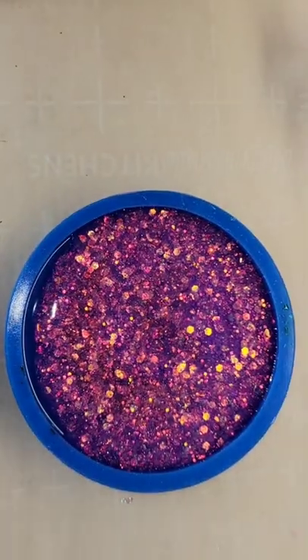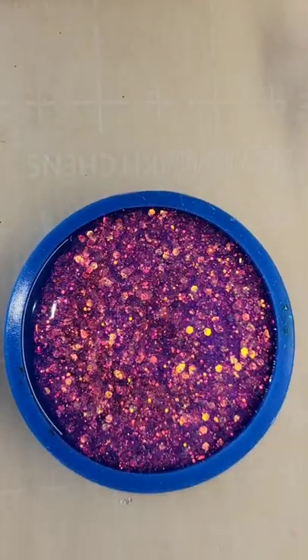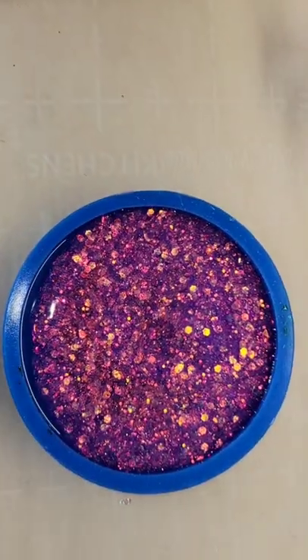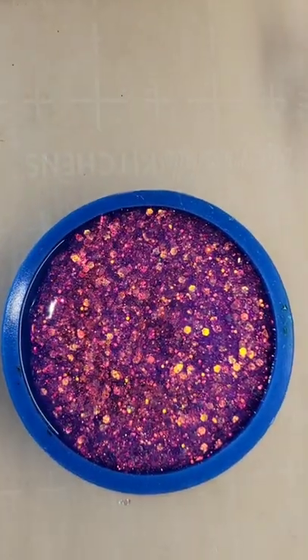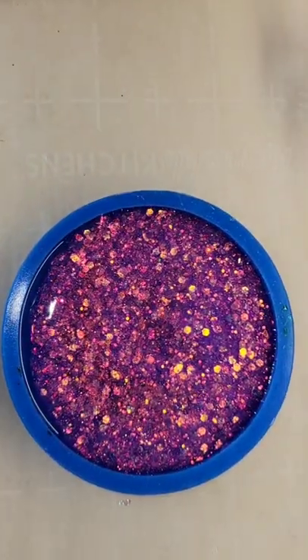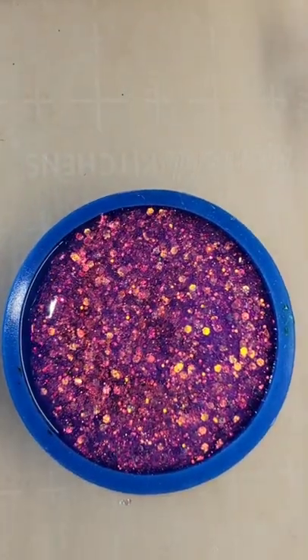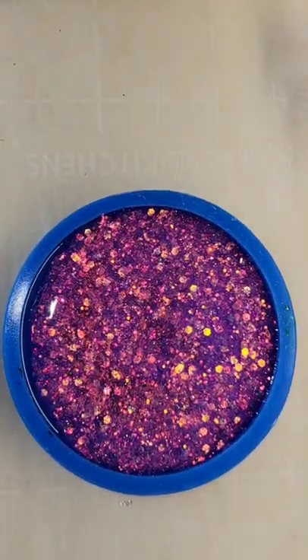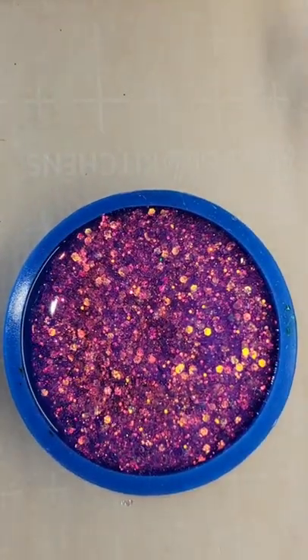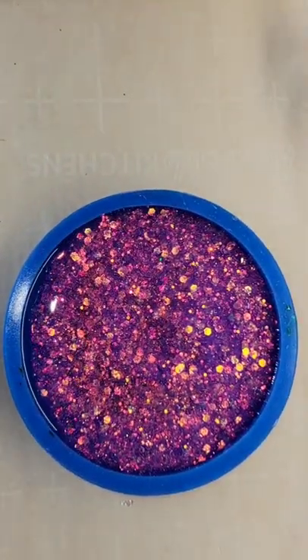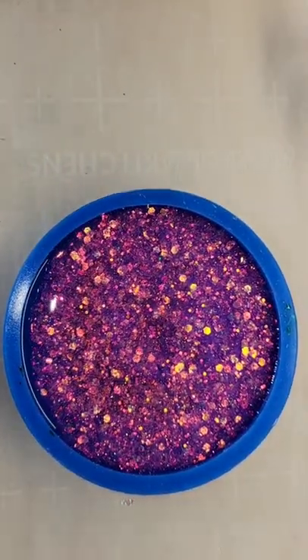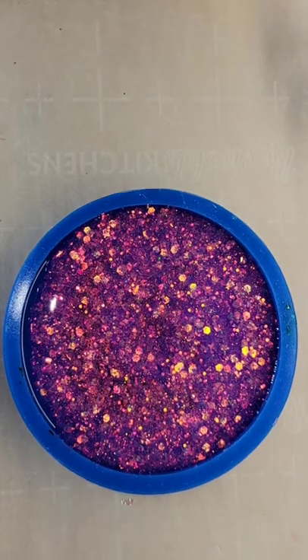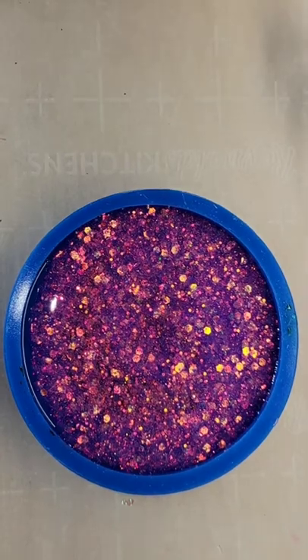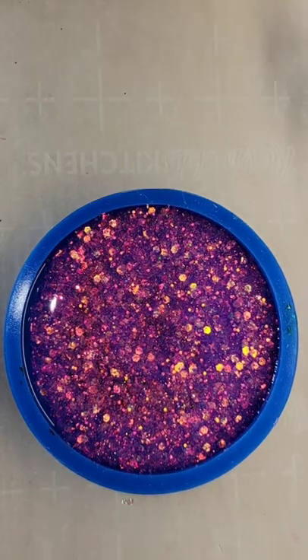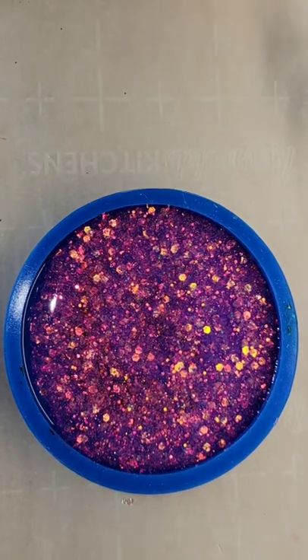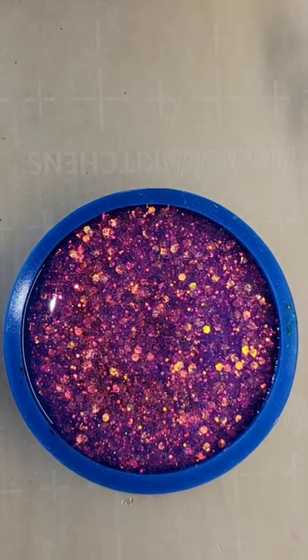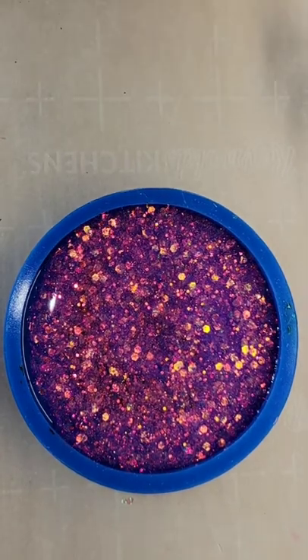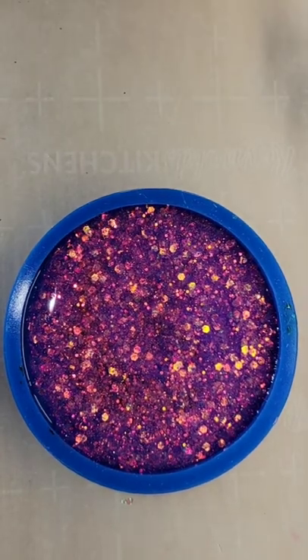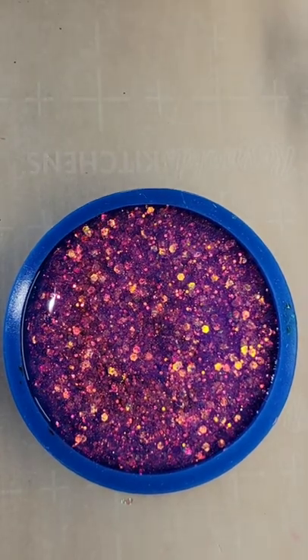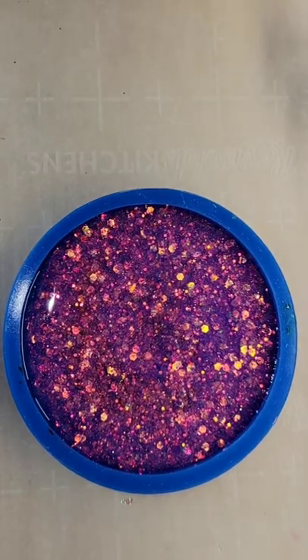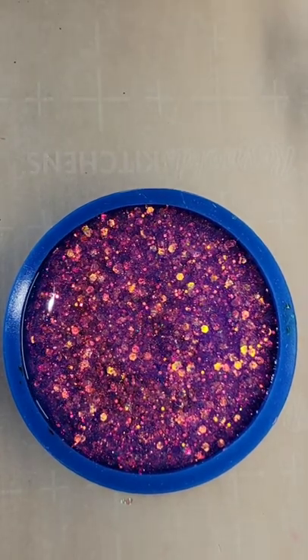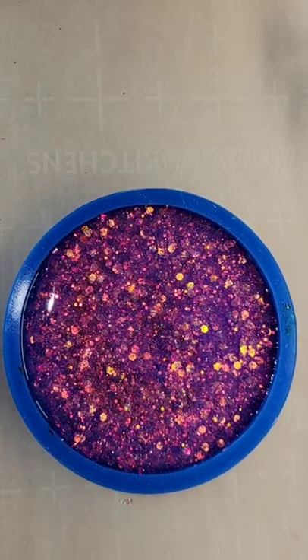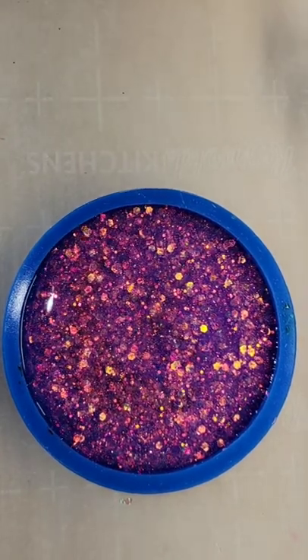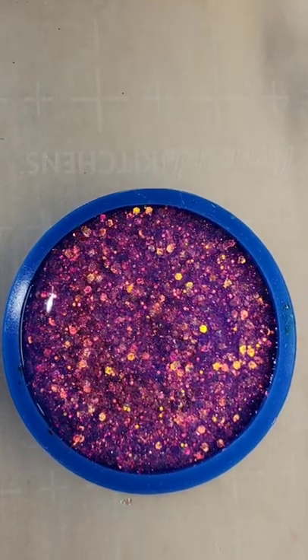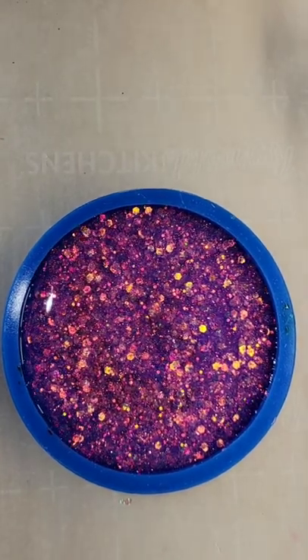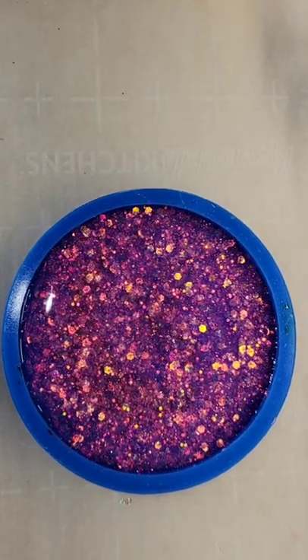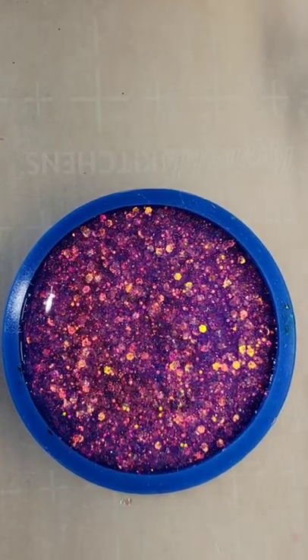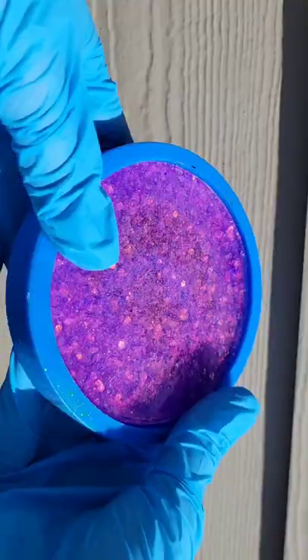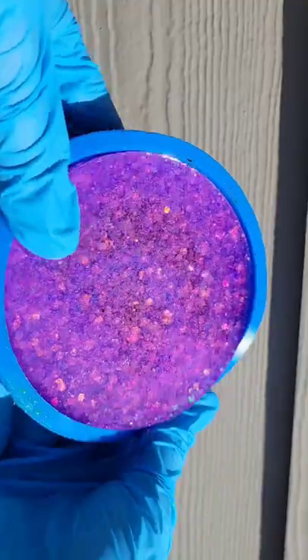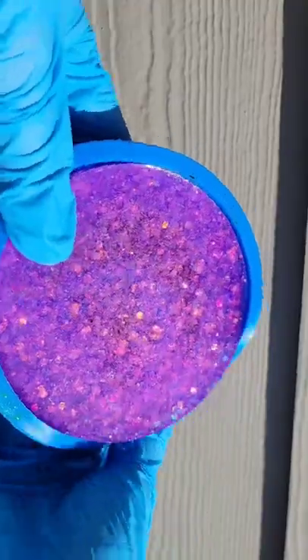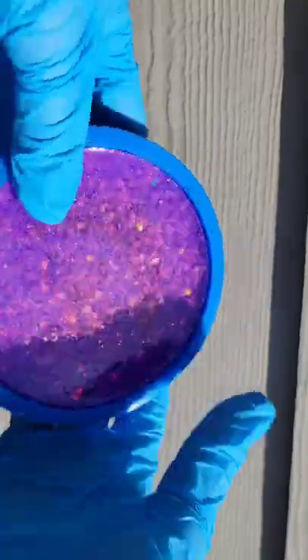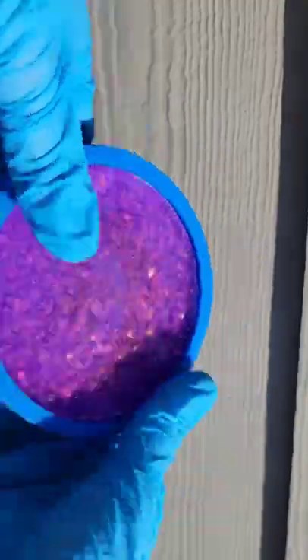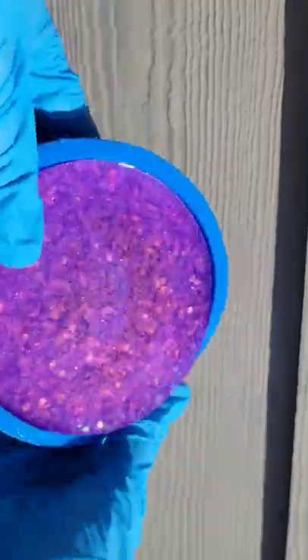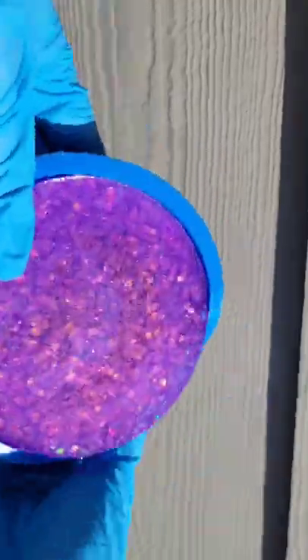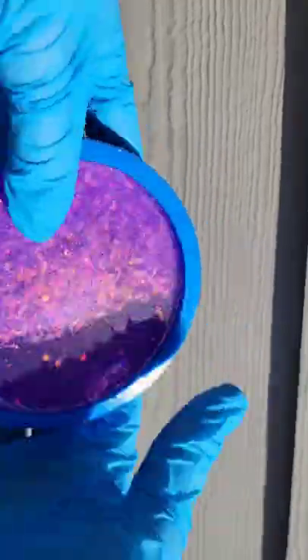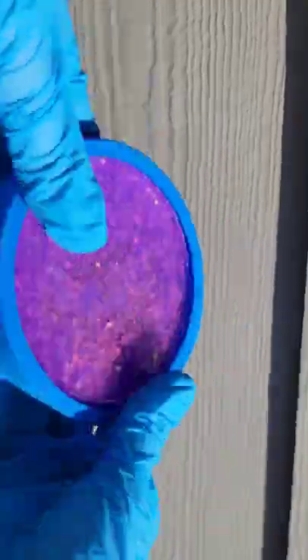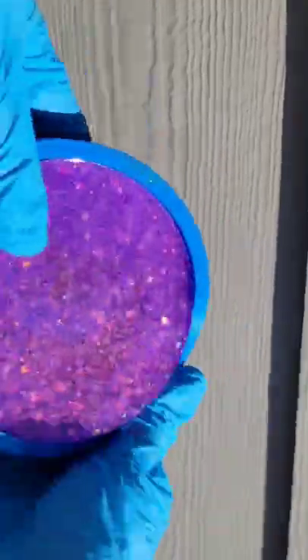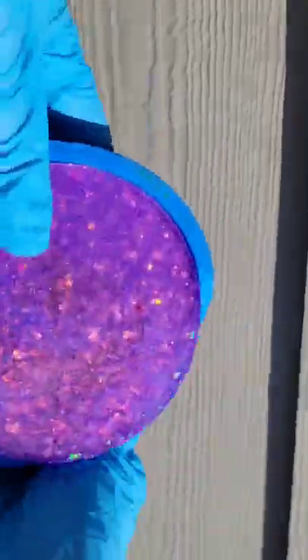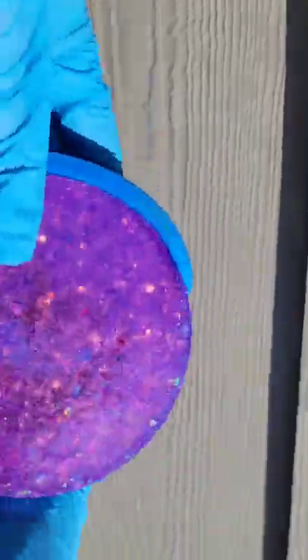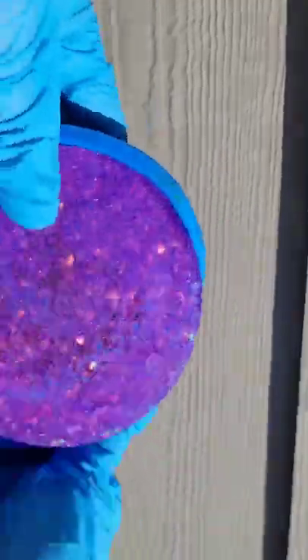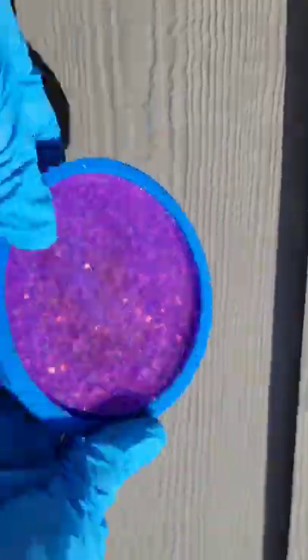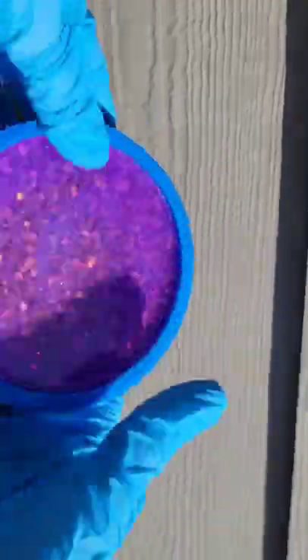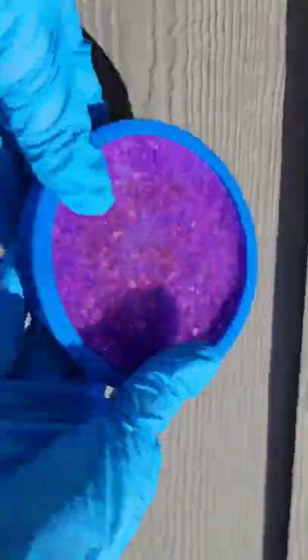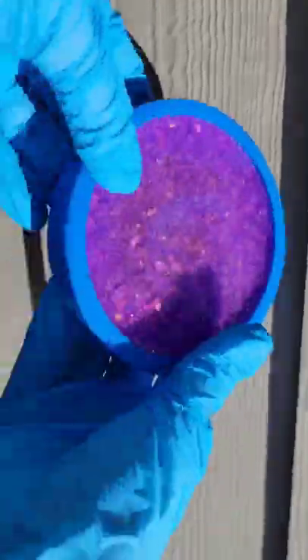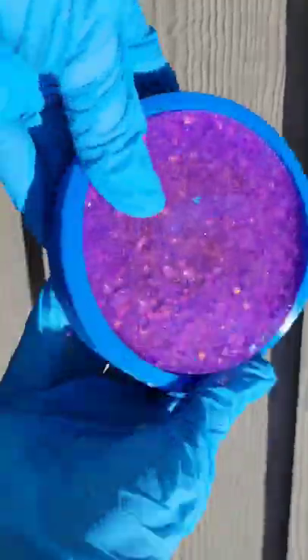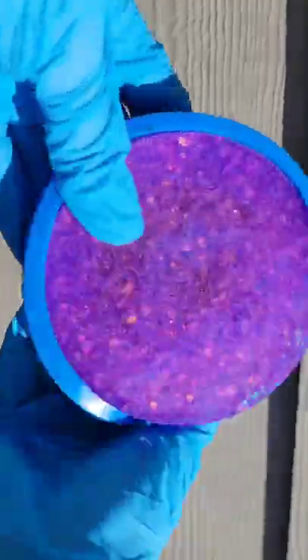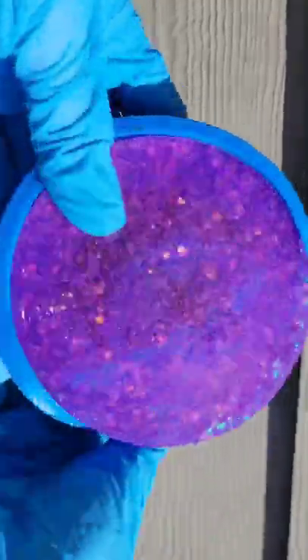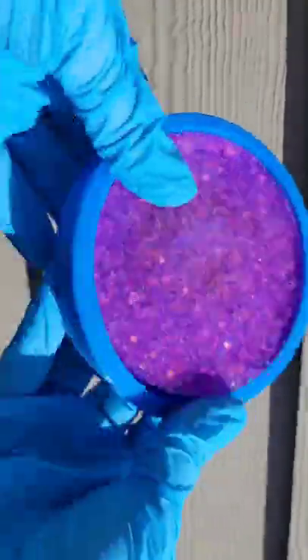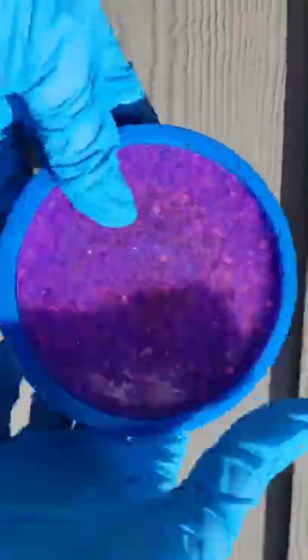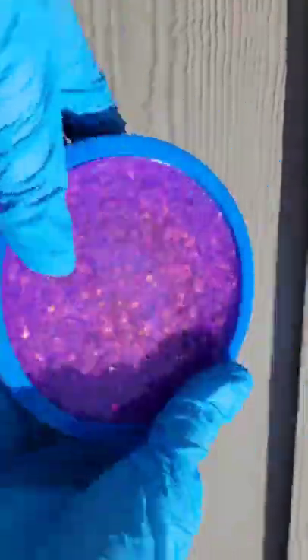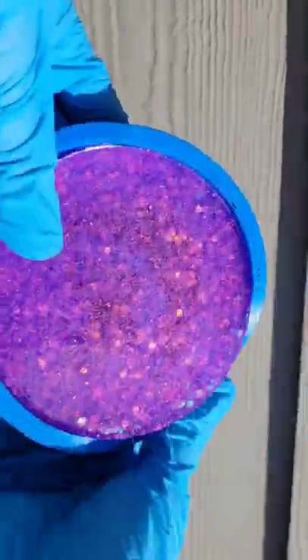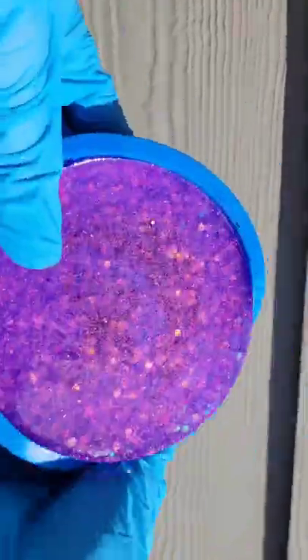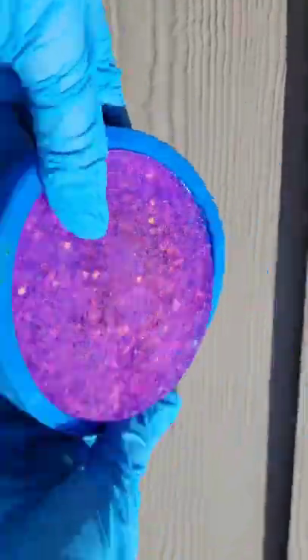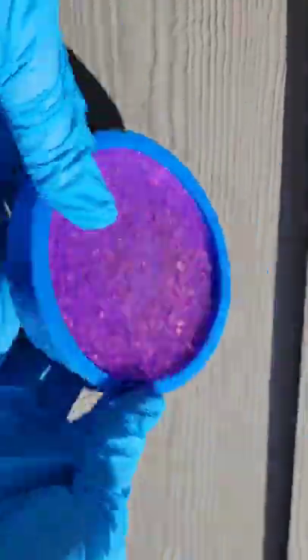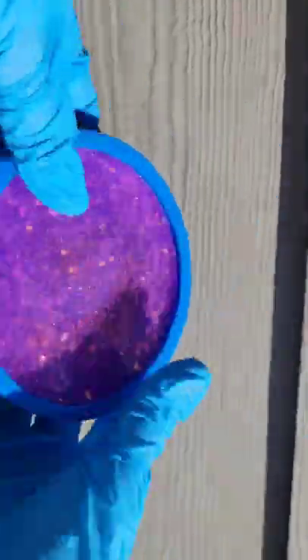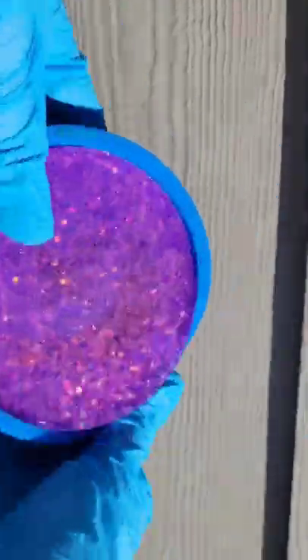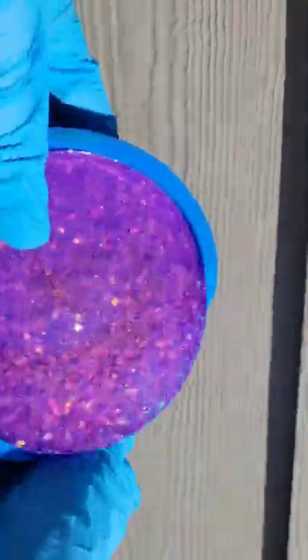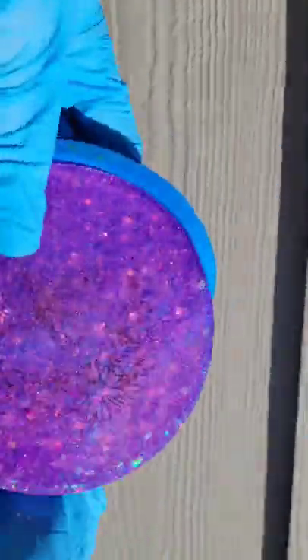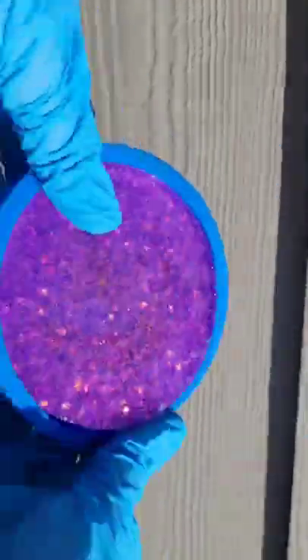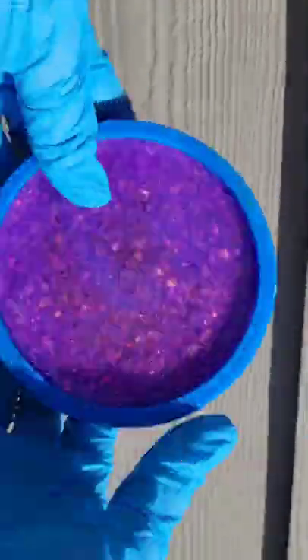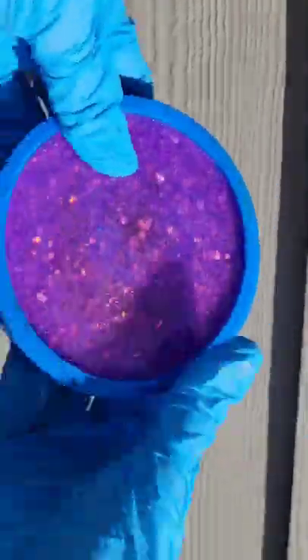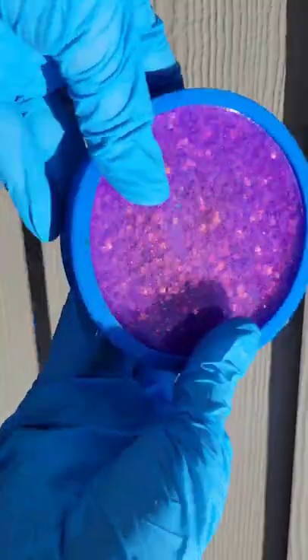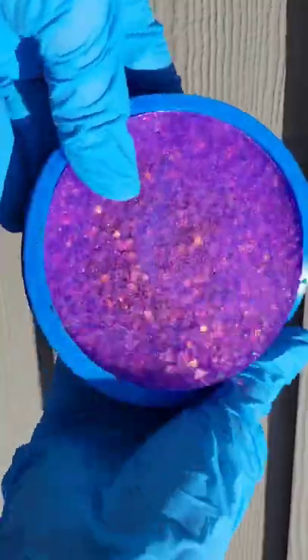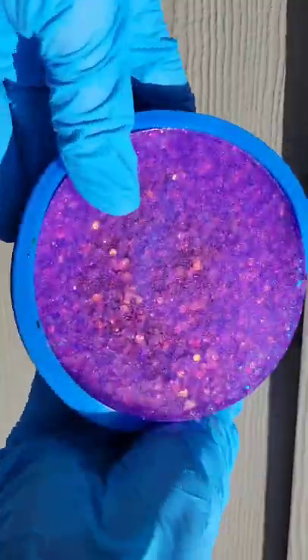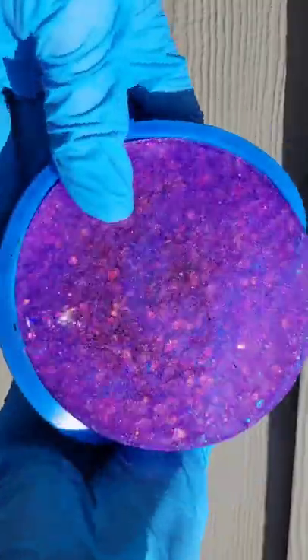I hit the glitter layer with my heat gun to pop bubbles, let it dry for 24 more hours, and now we're ready to demold it.